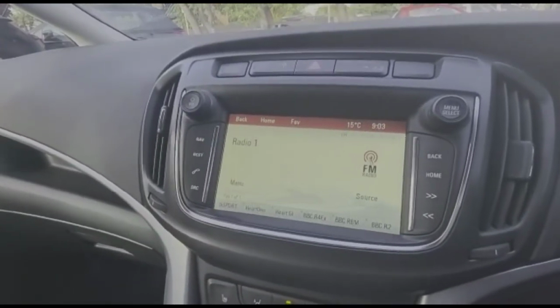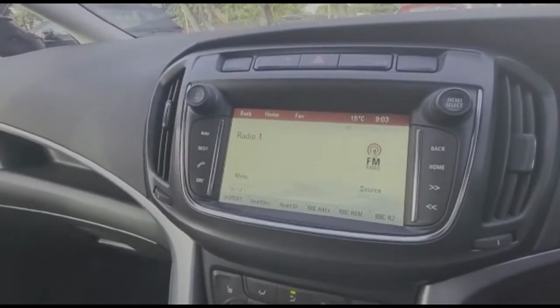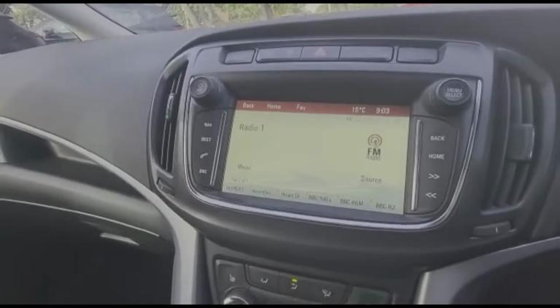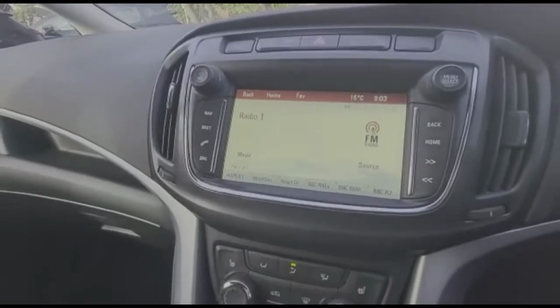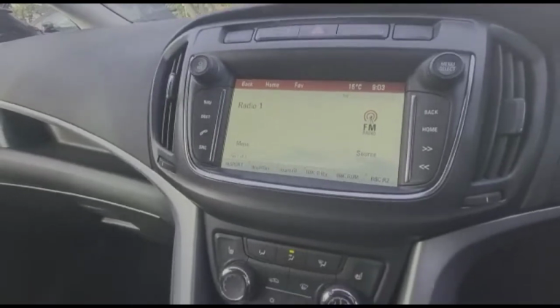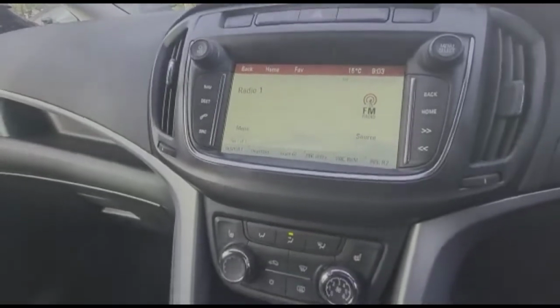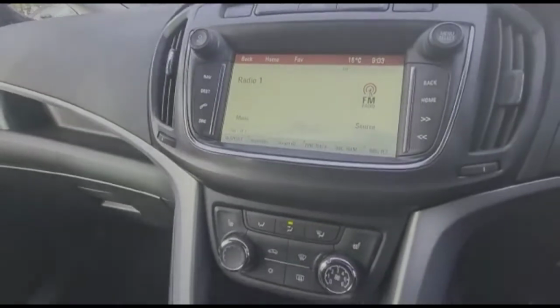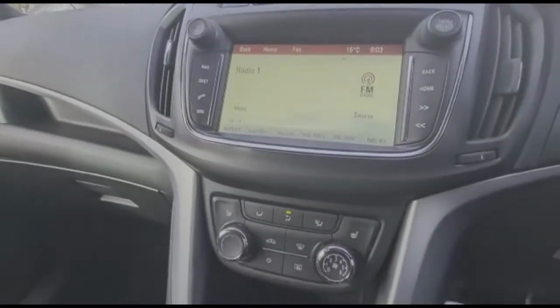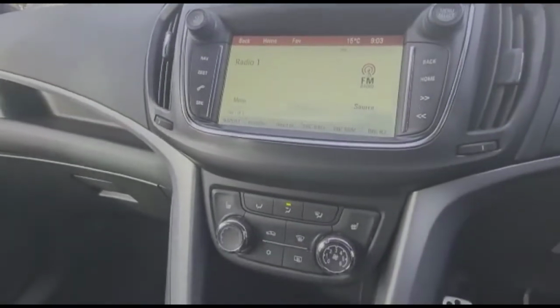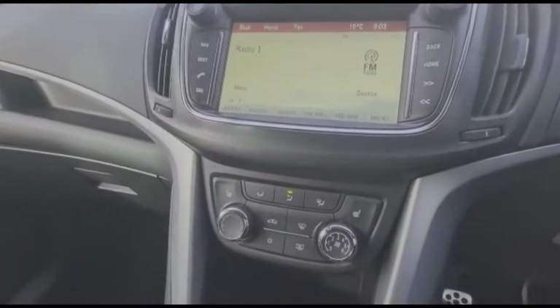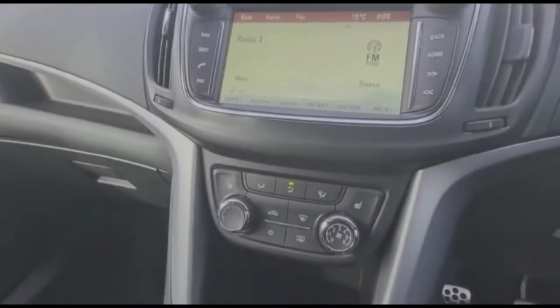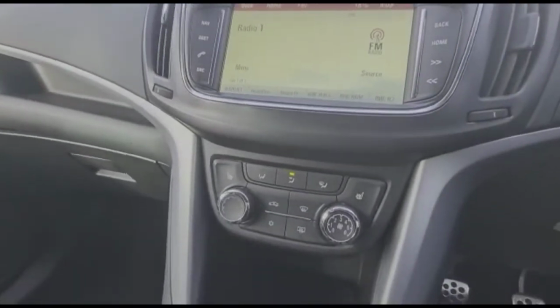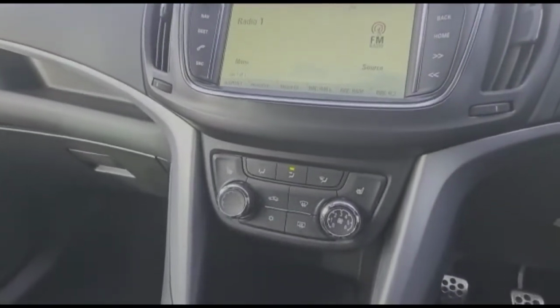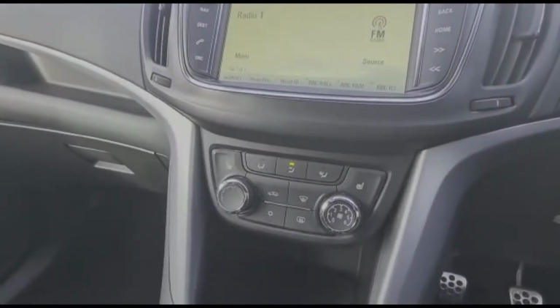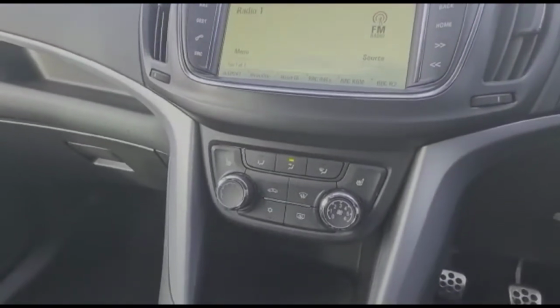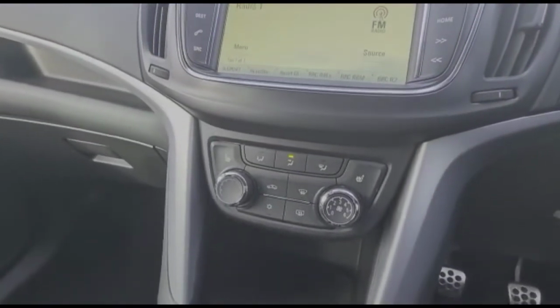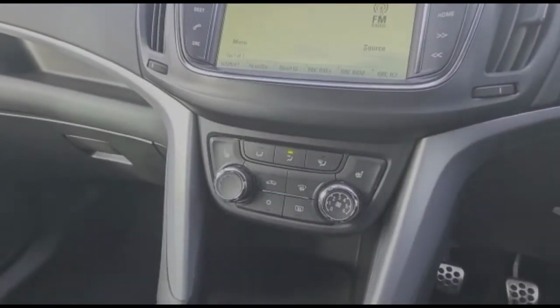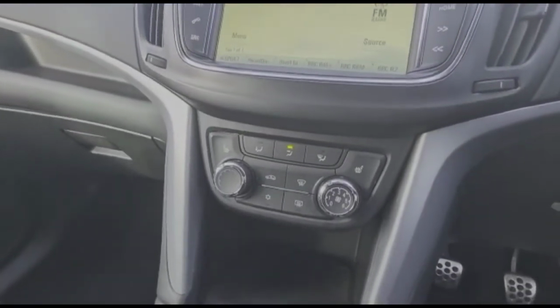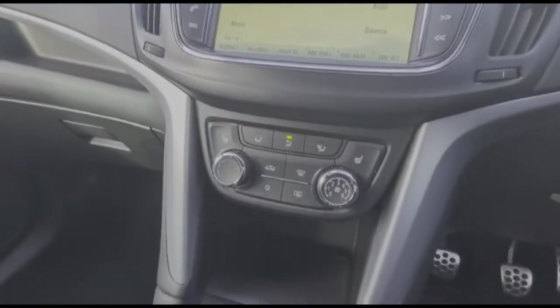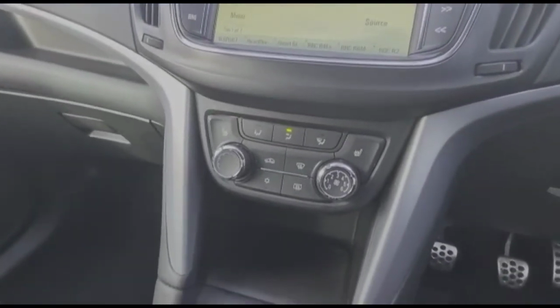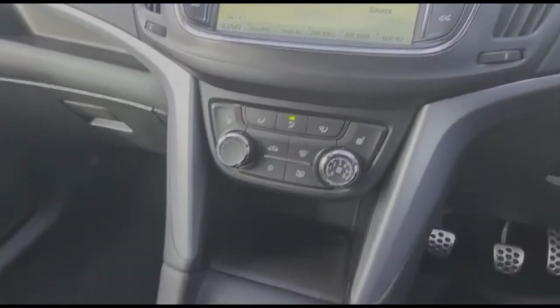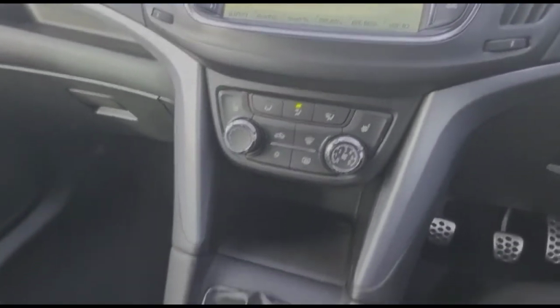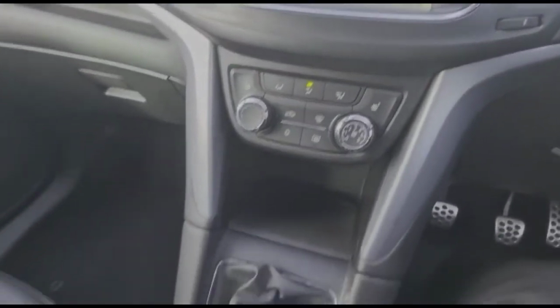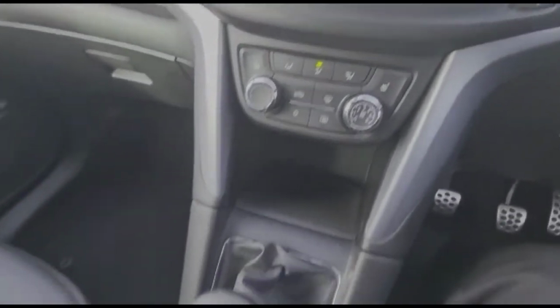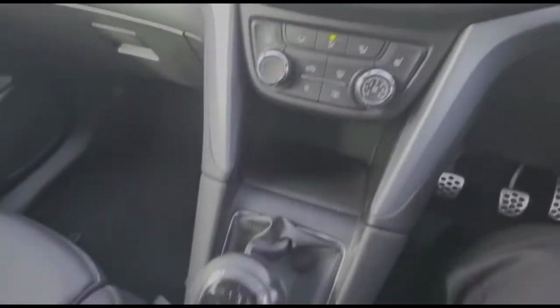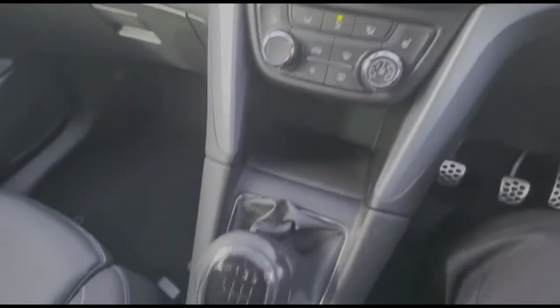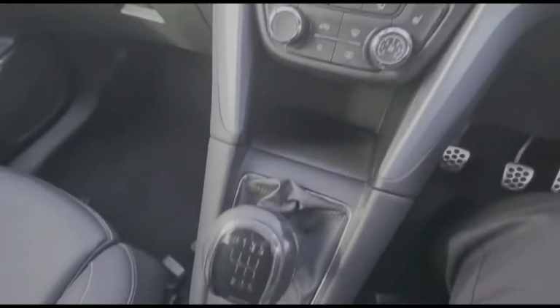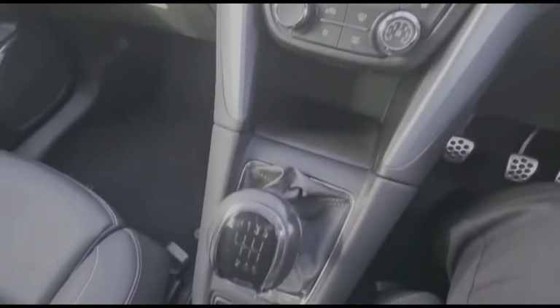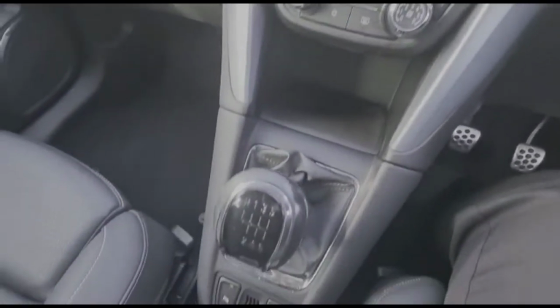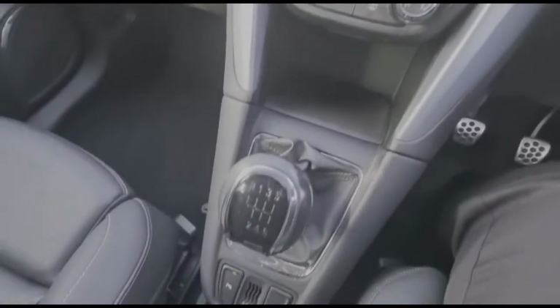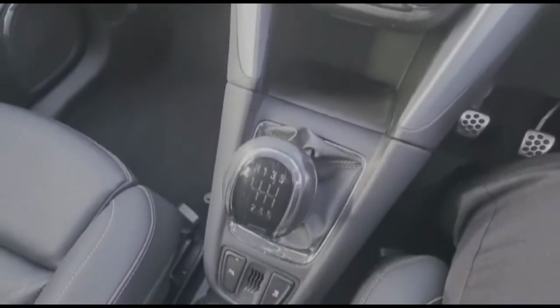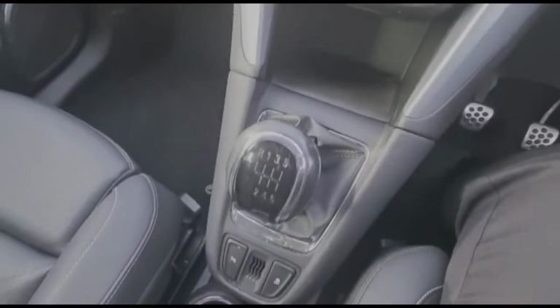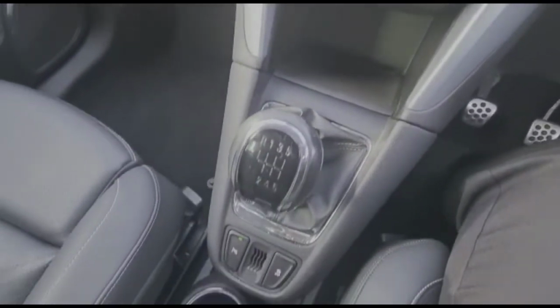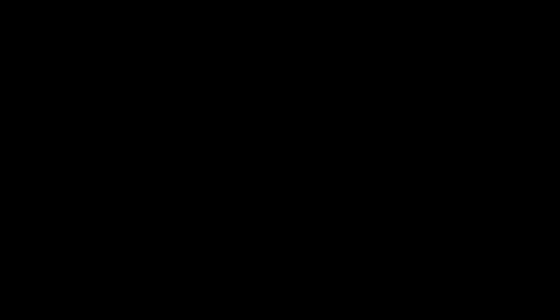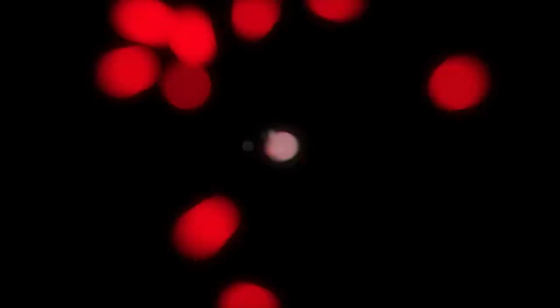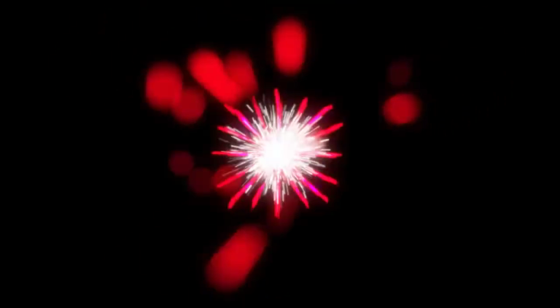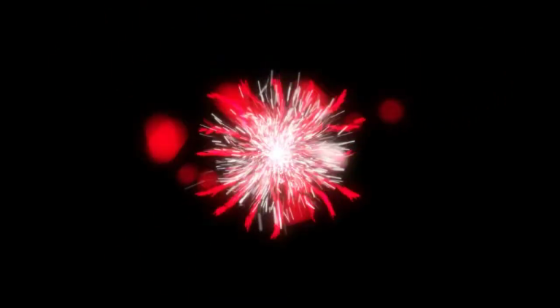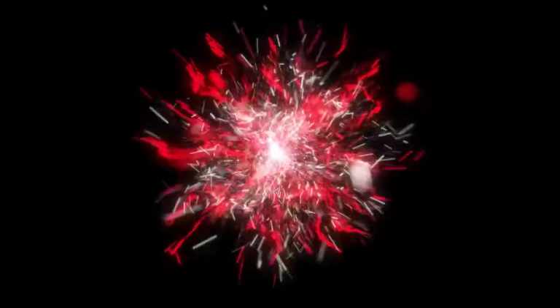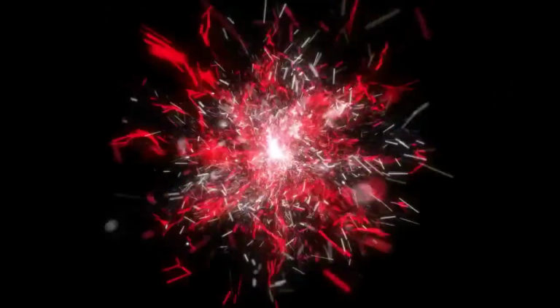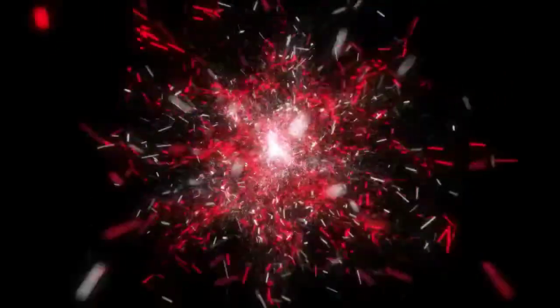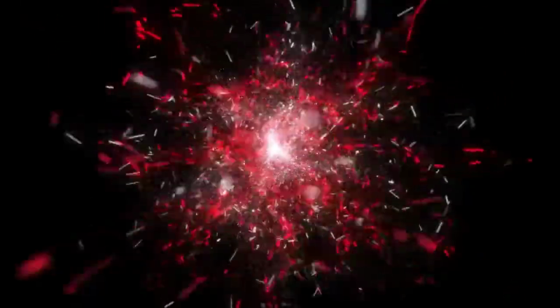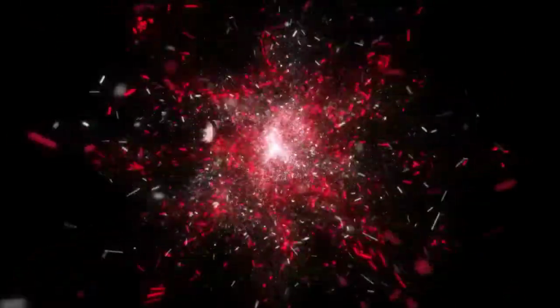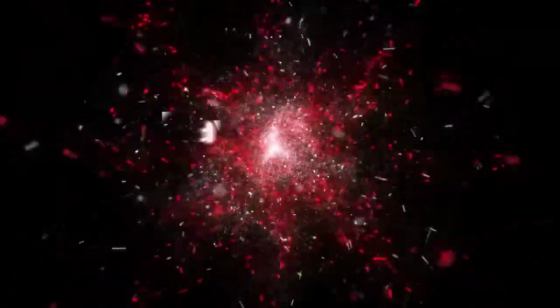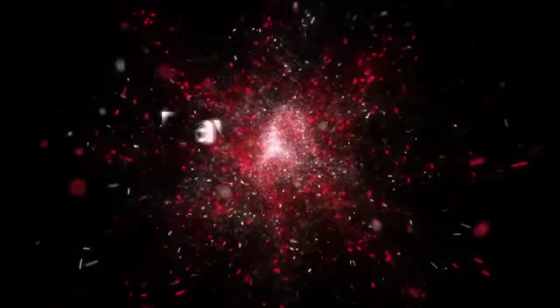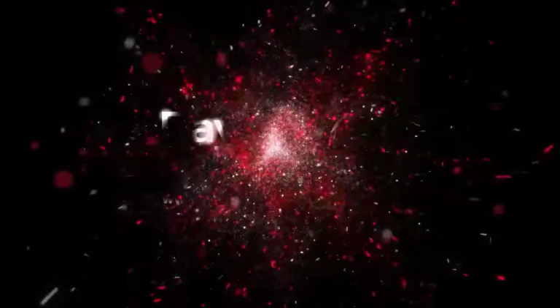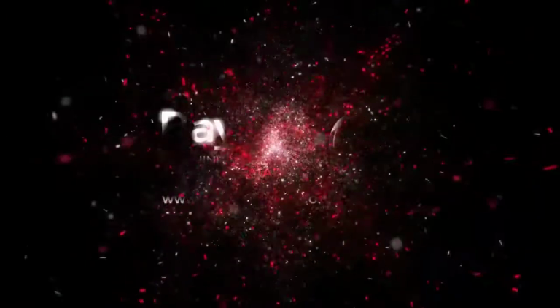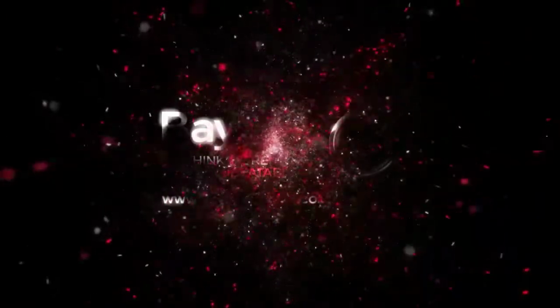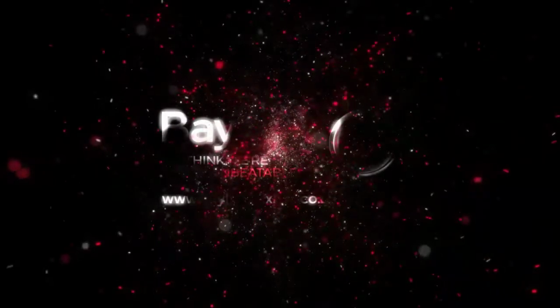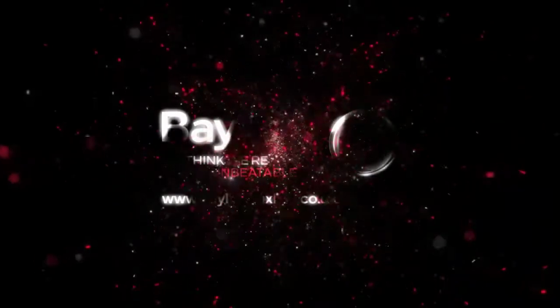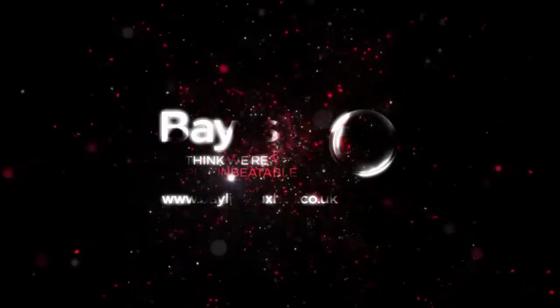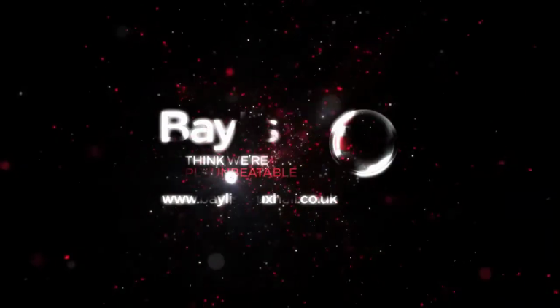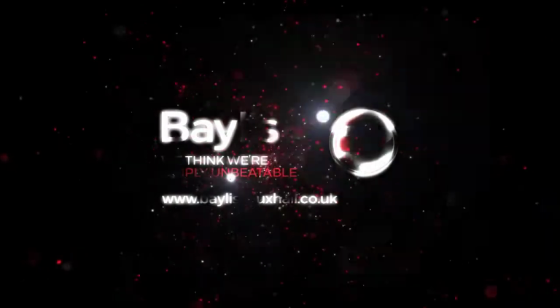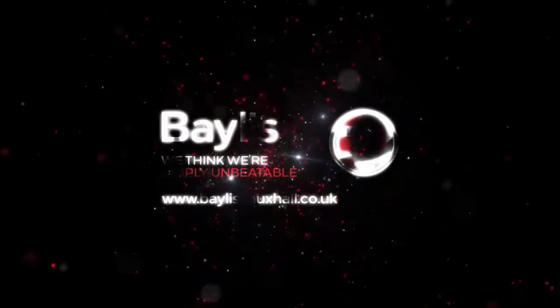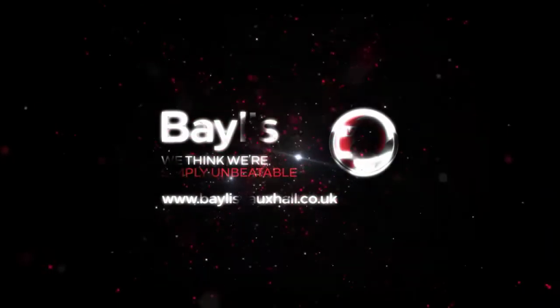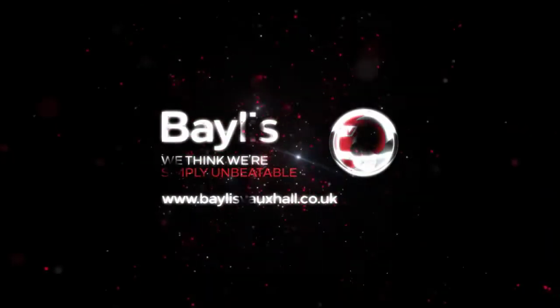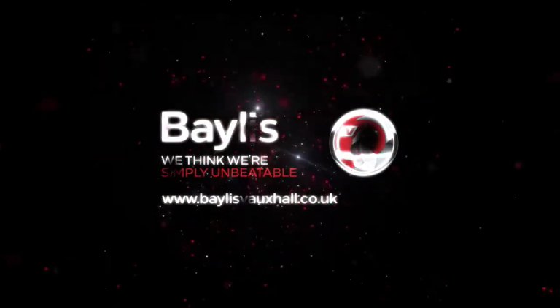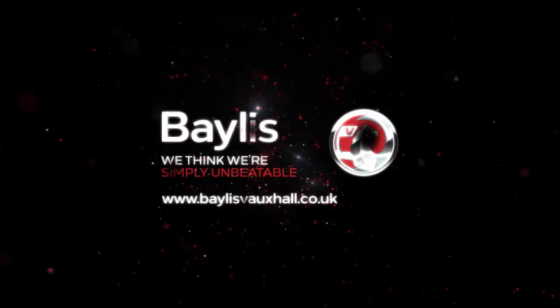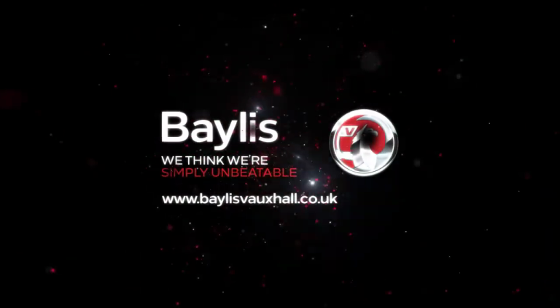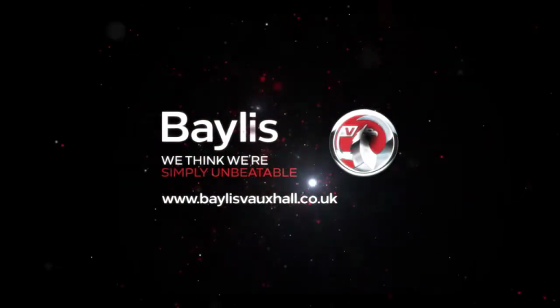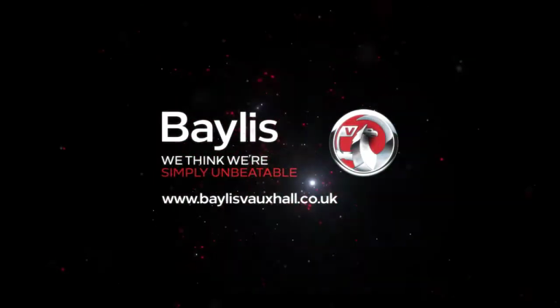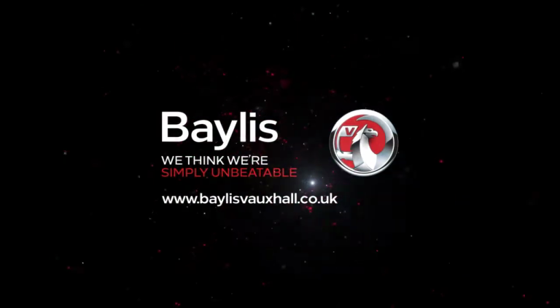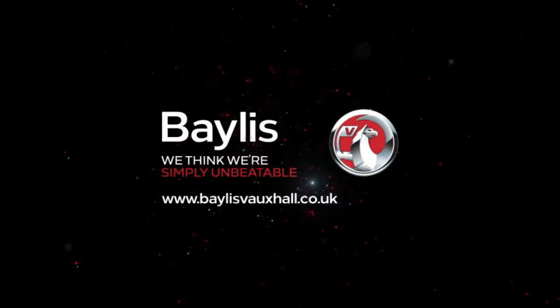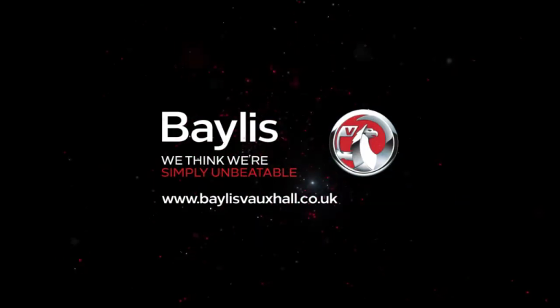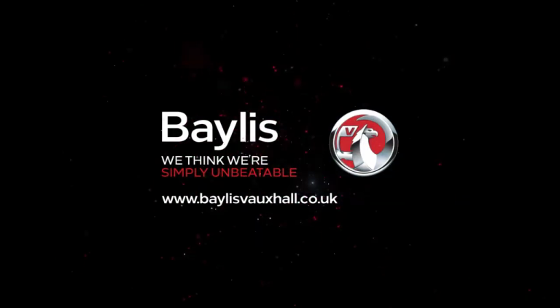Air conditioning with a pollen filter and heated front seats. If you're interested in this vehicle, then please give us a call at Bayless Vauxhall.